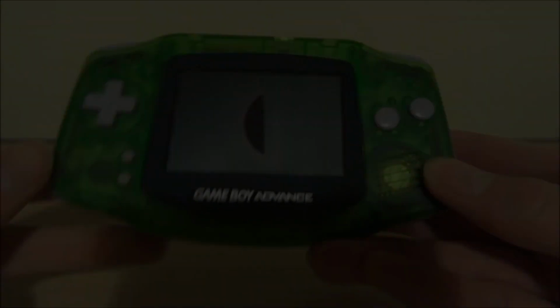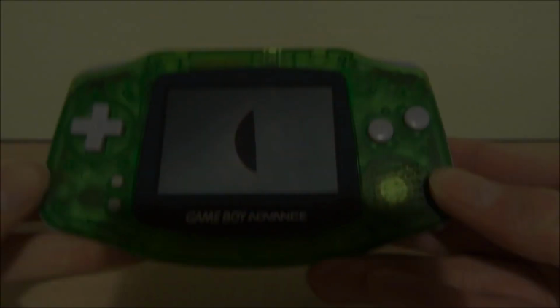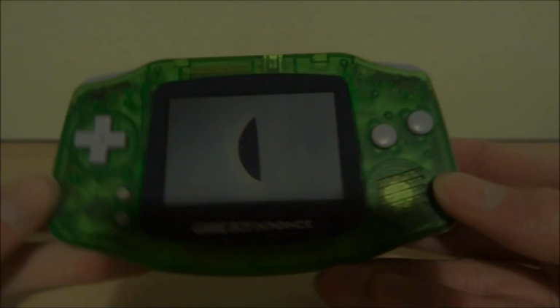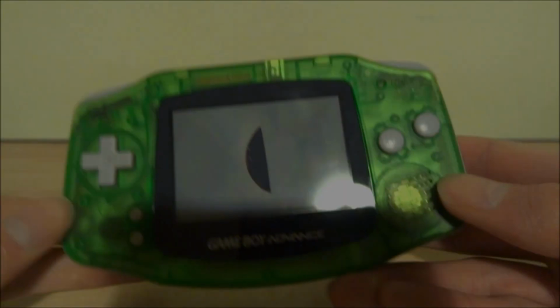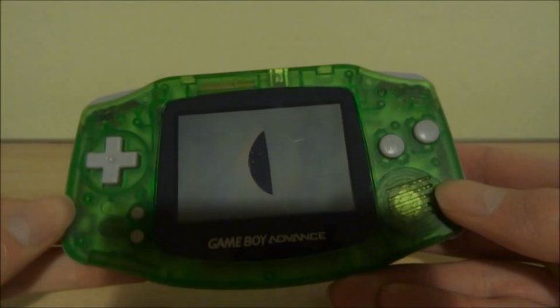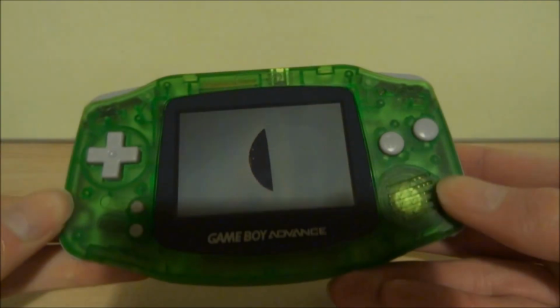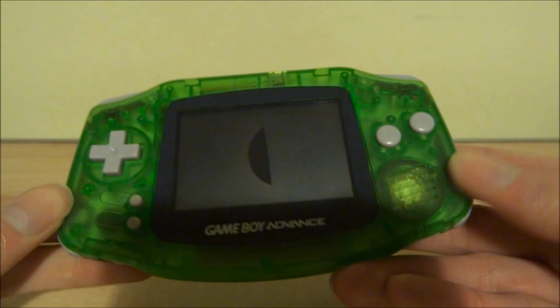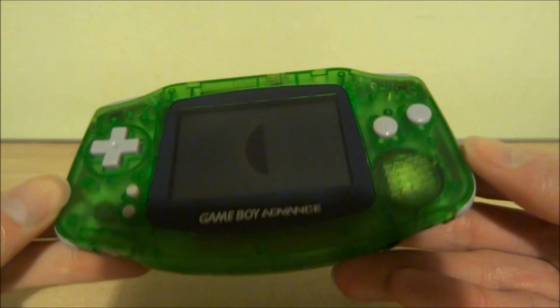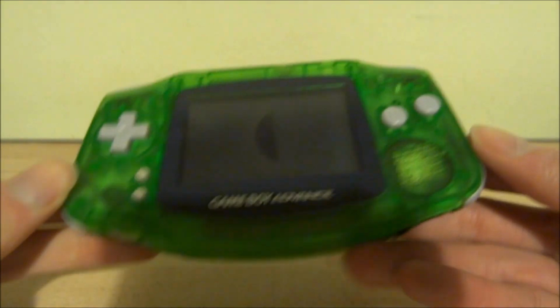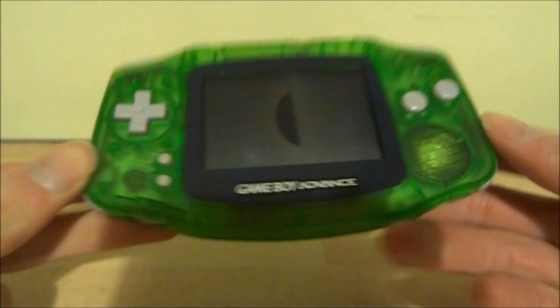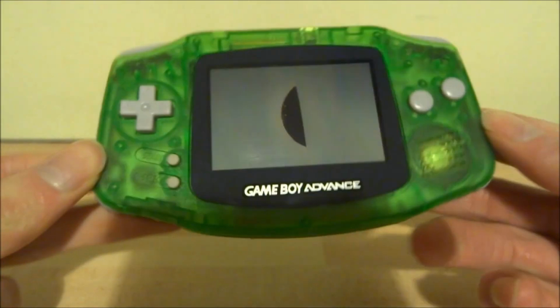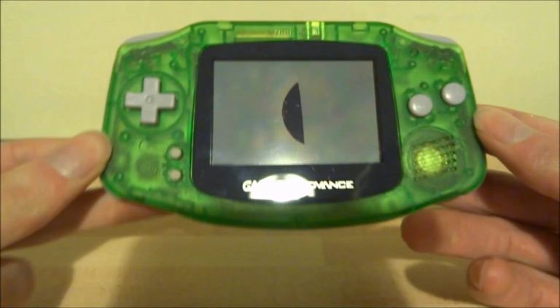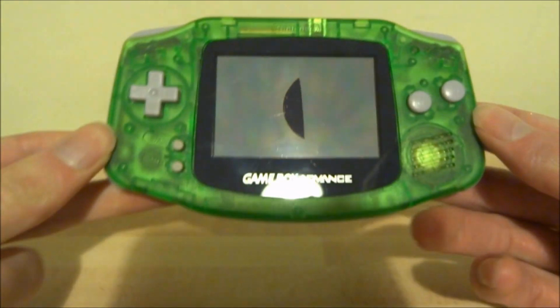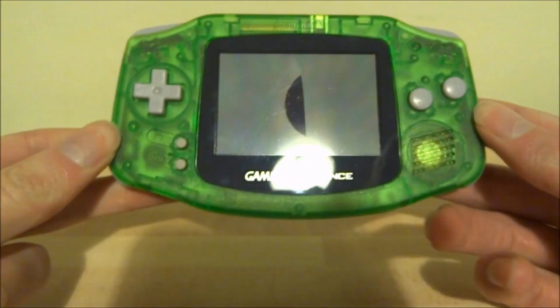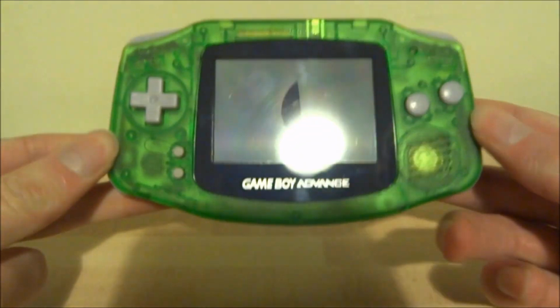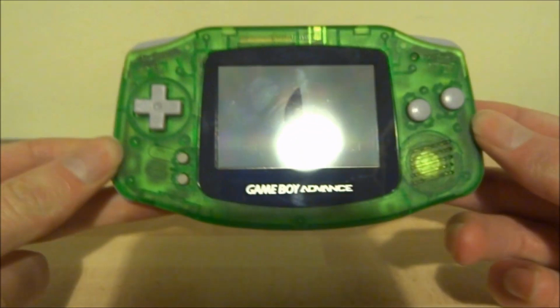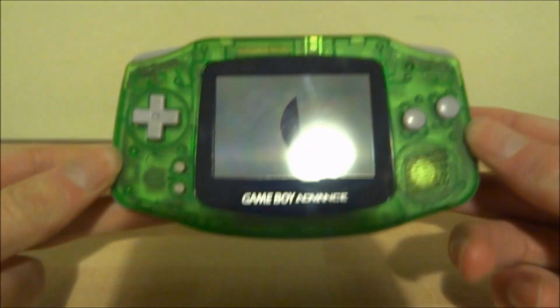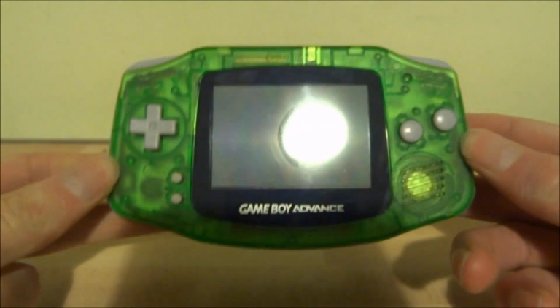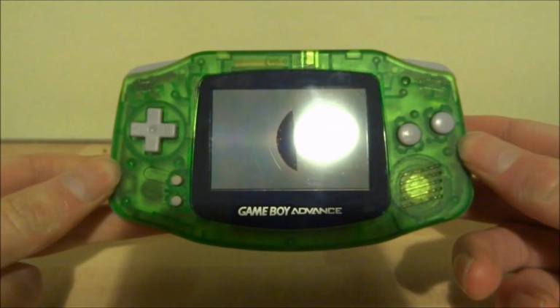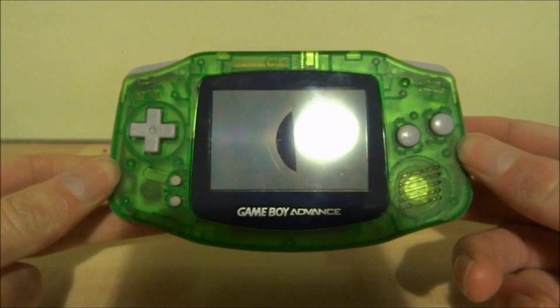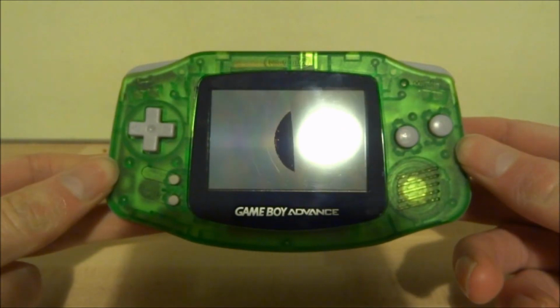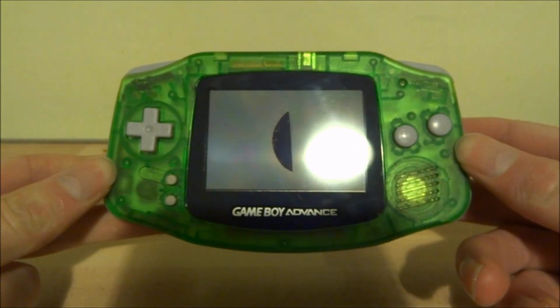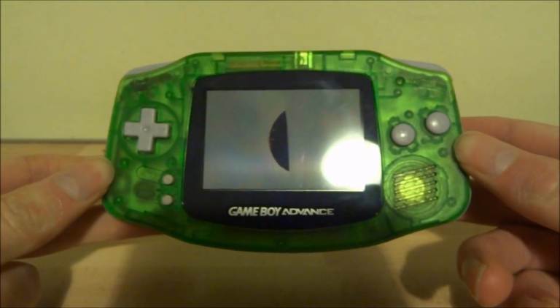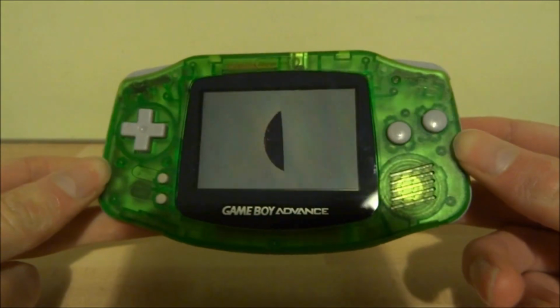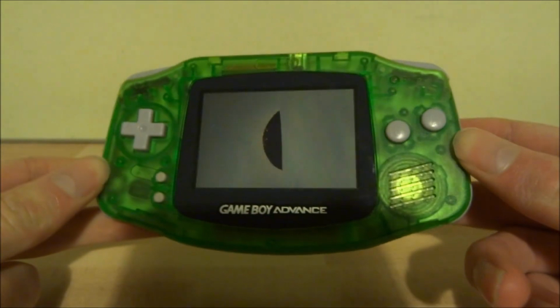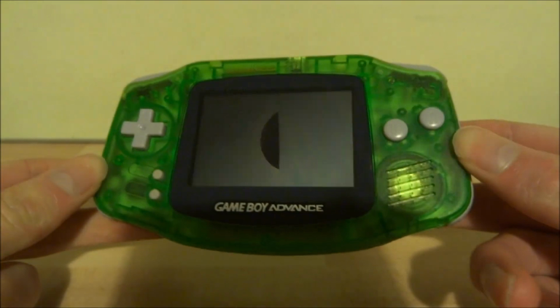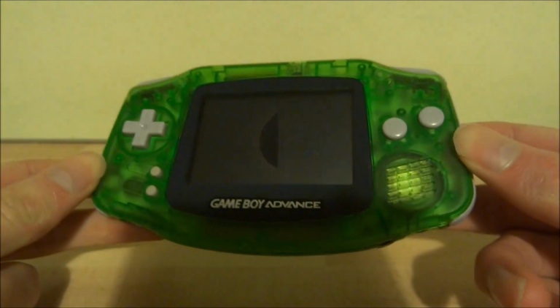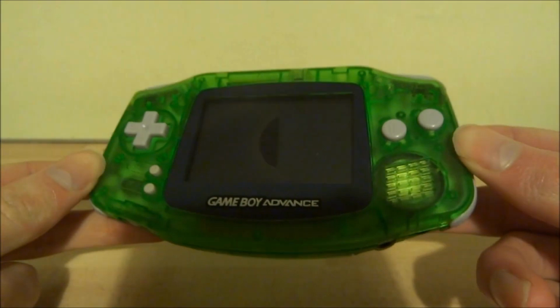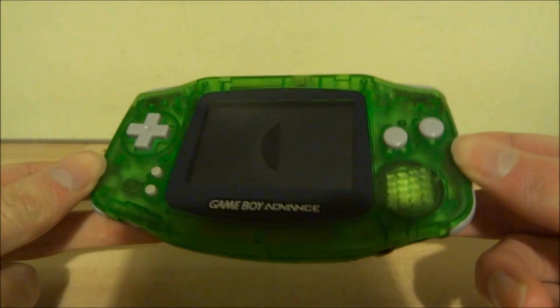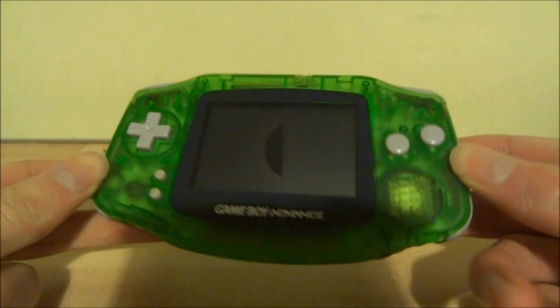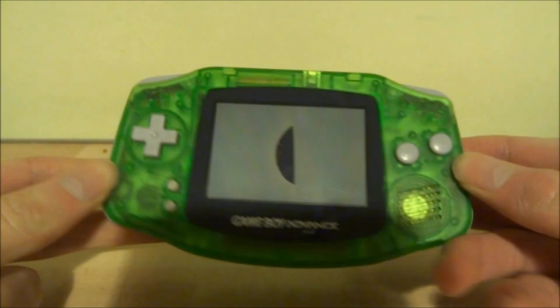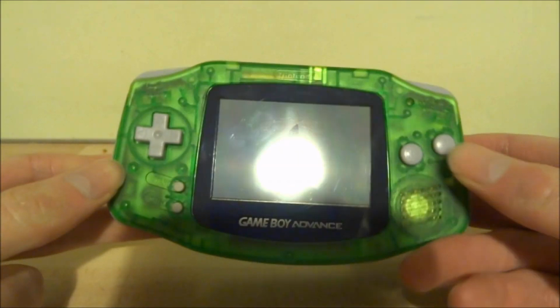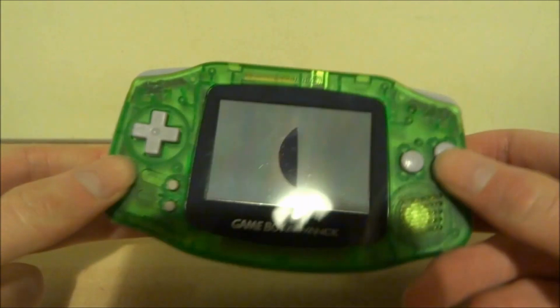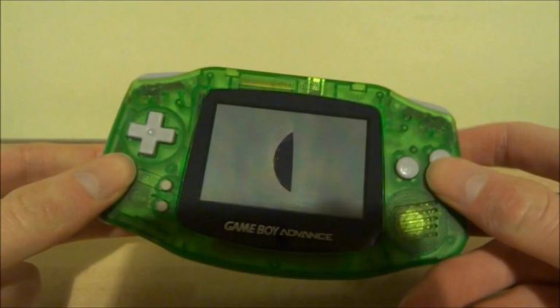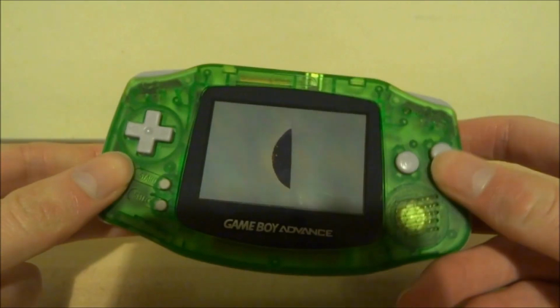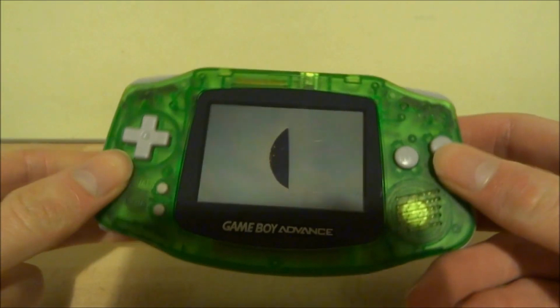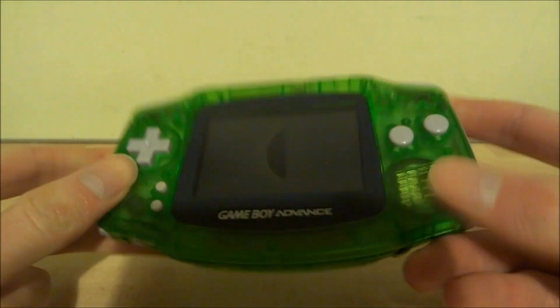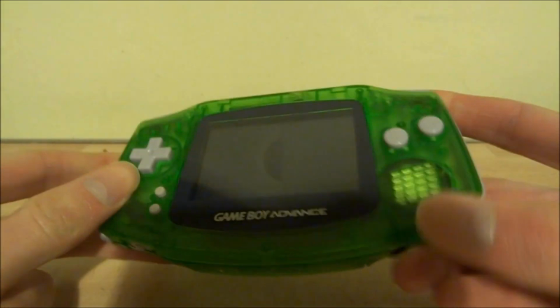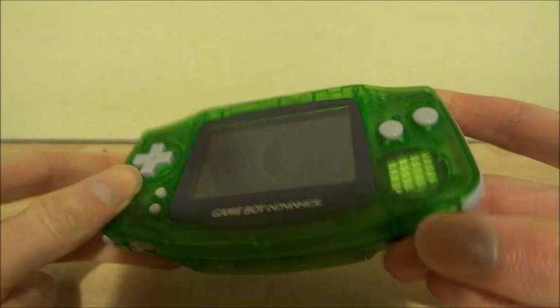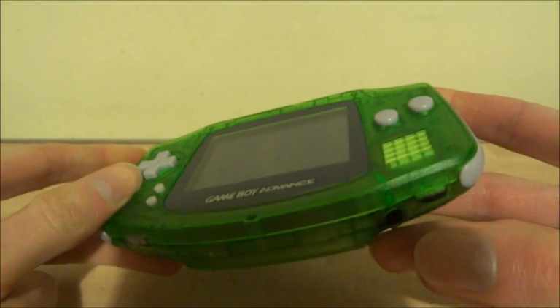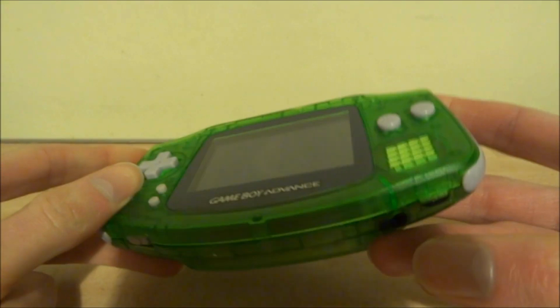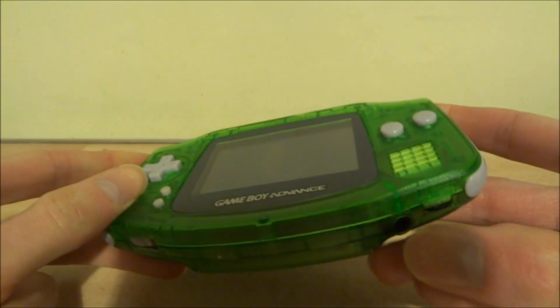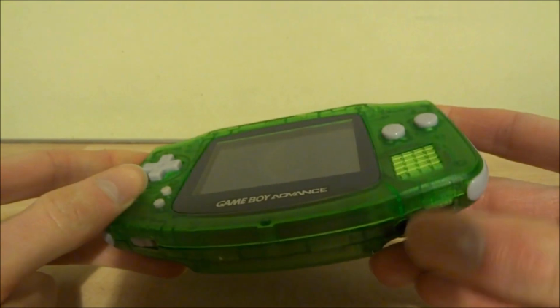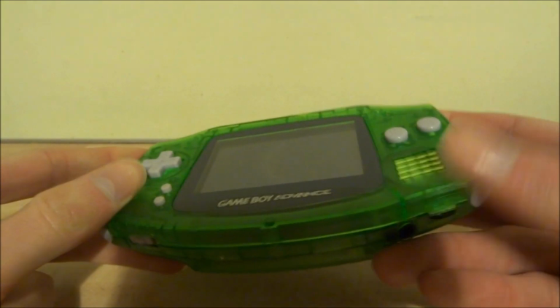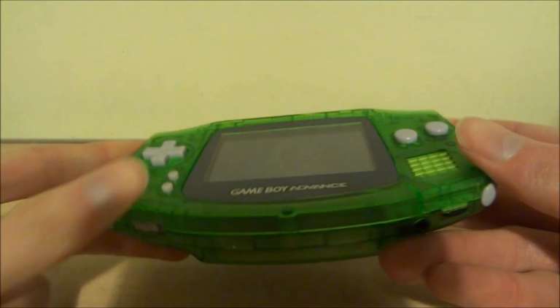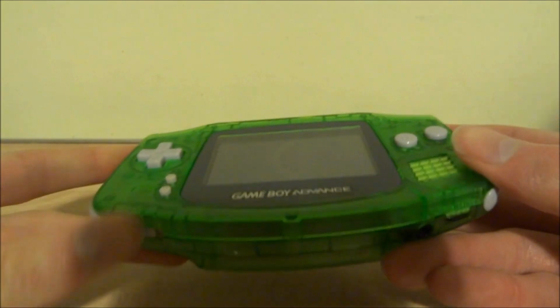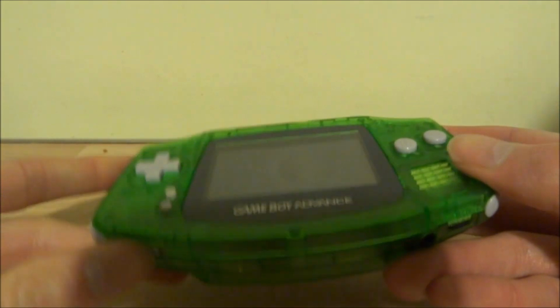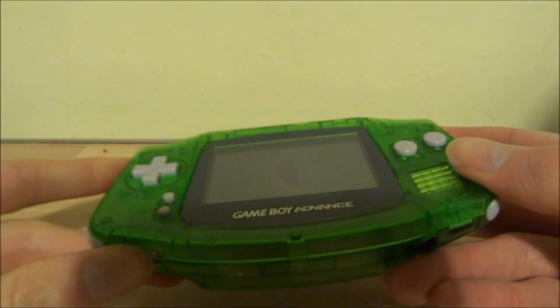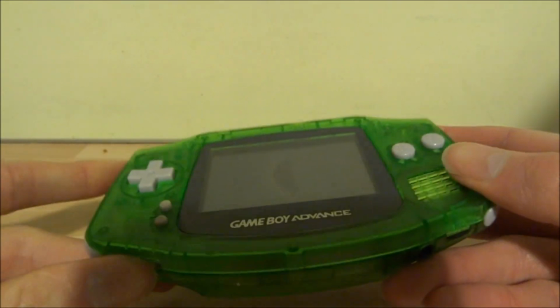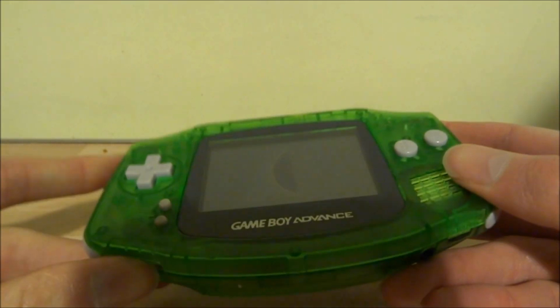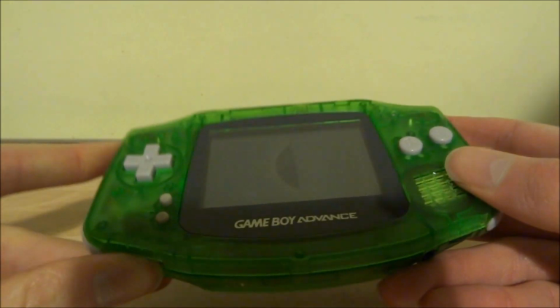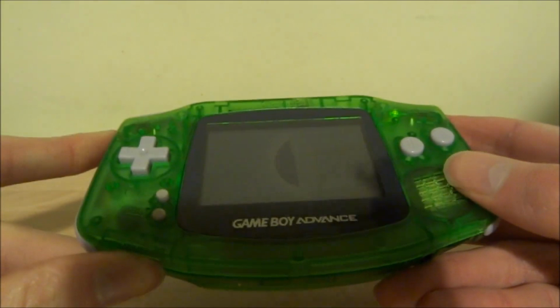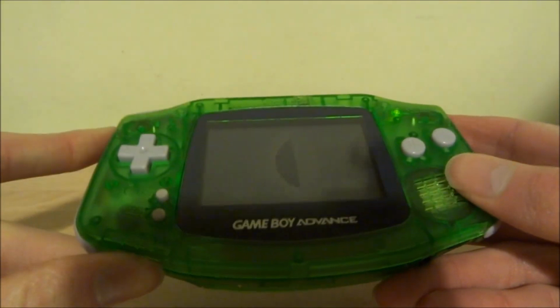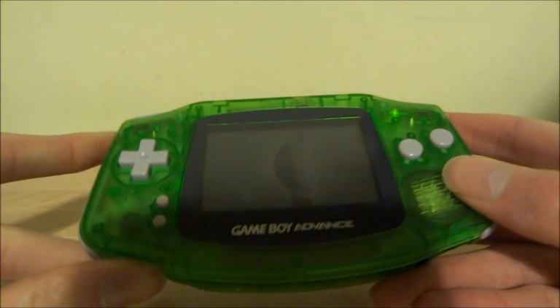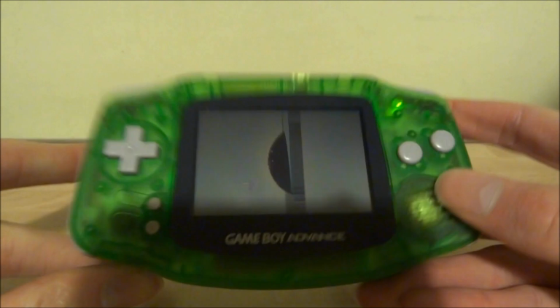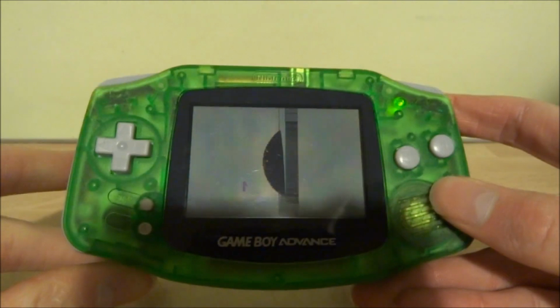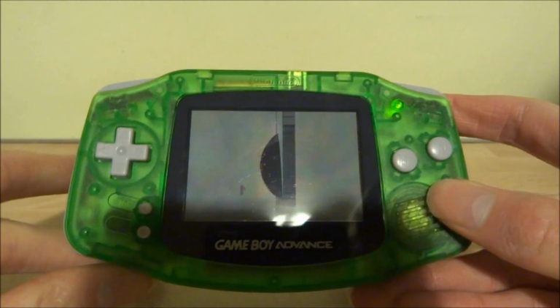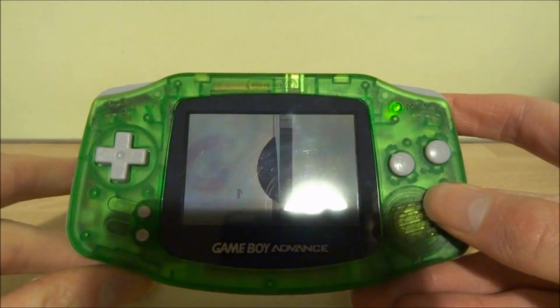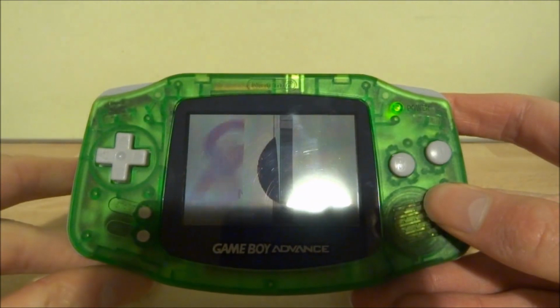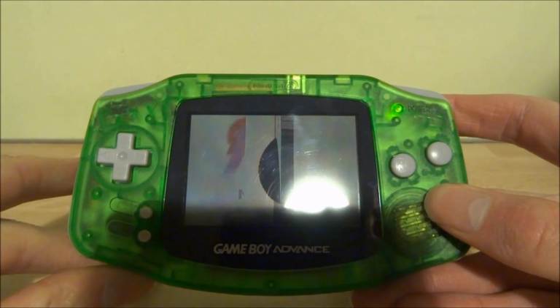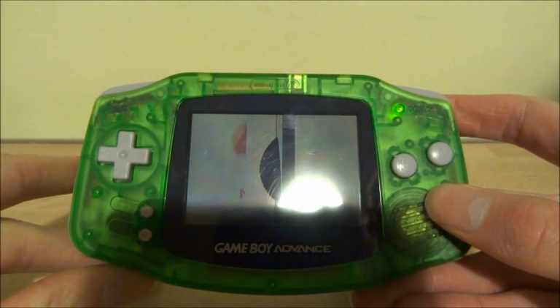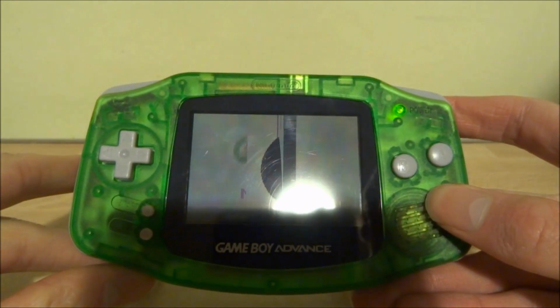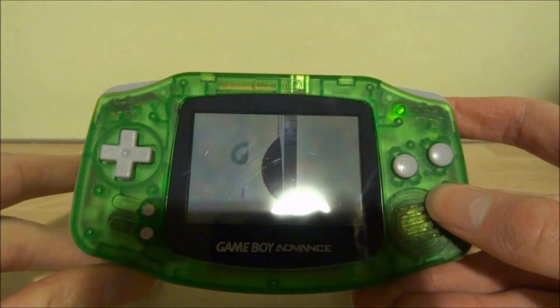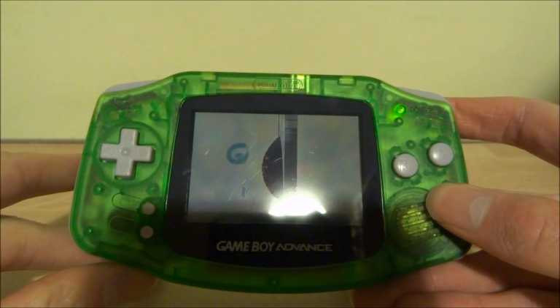Hi guys, TechJames here. In this video I'll be showing you guys how to replace your faulty, cracked or damaged Game Boy Advance screen.